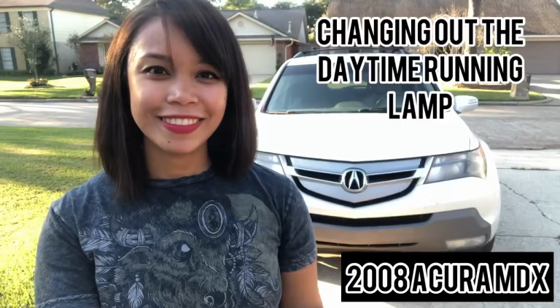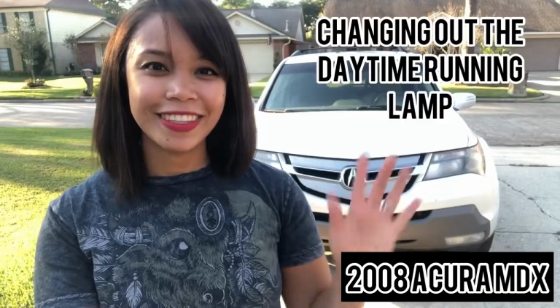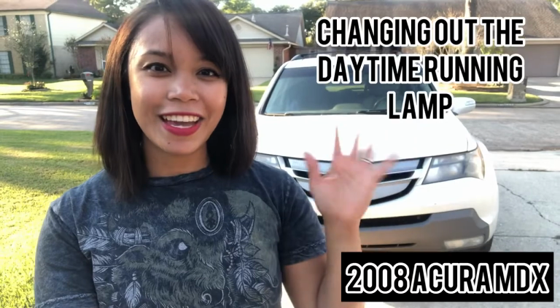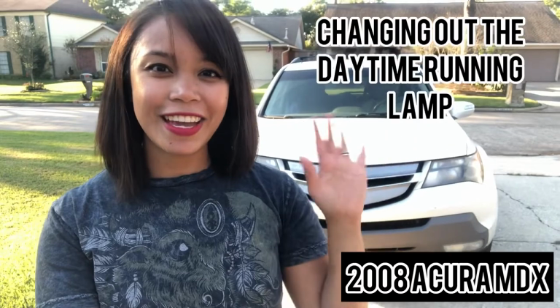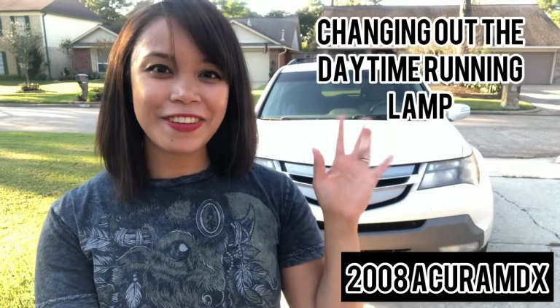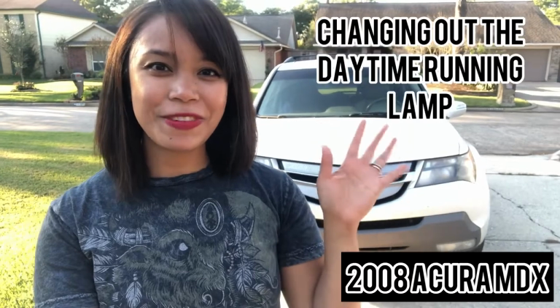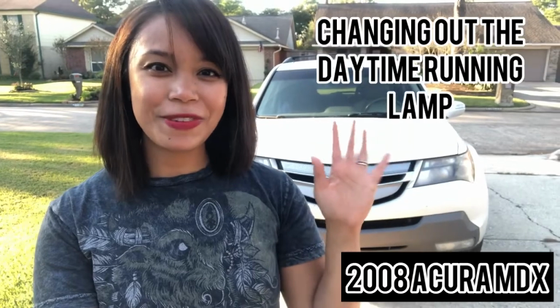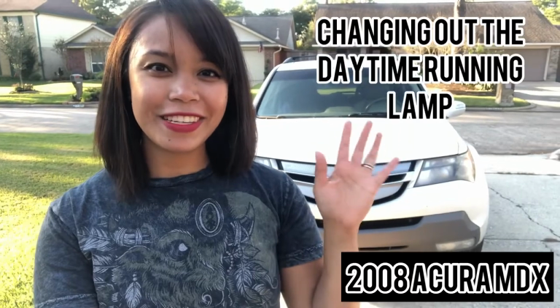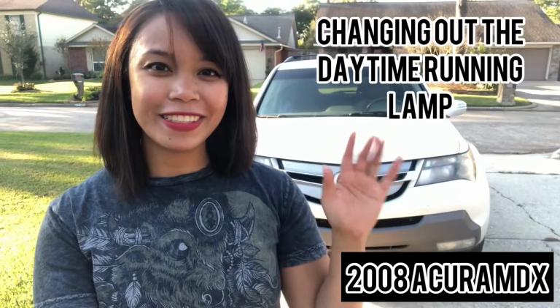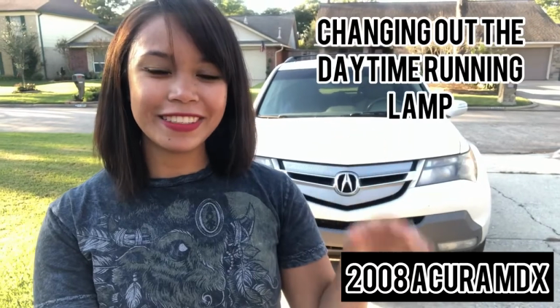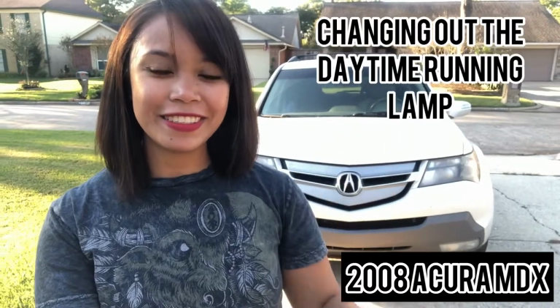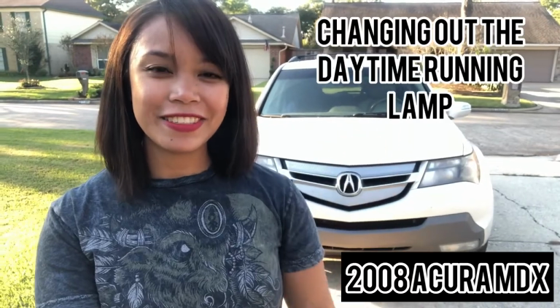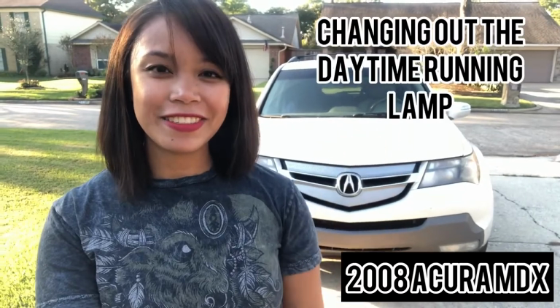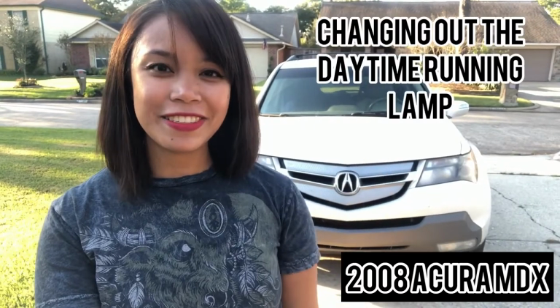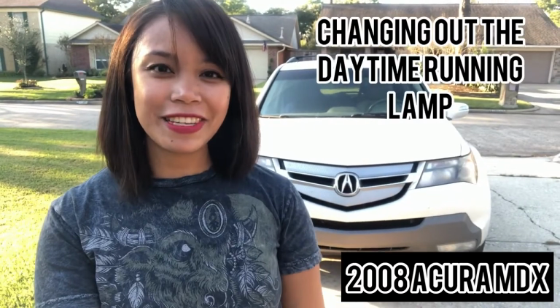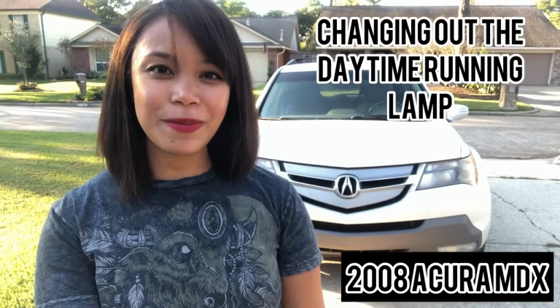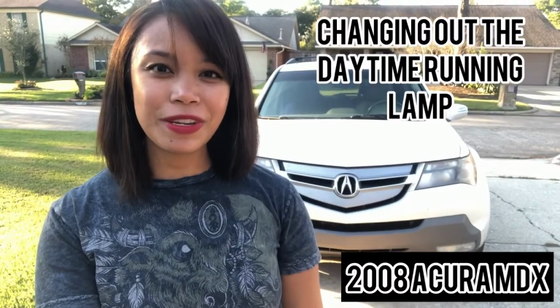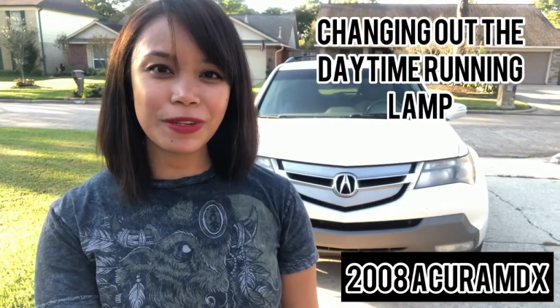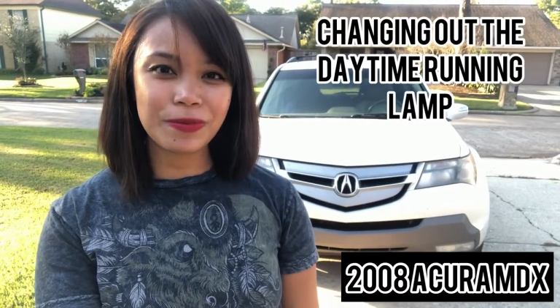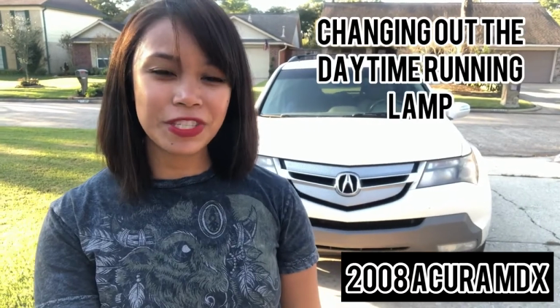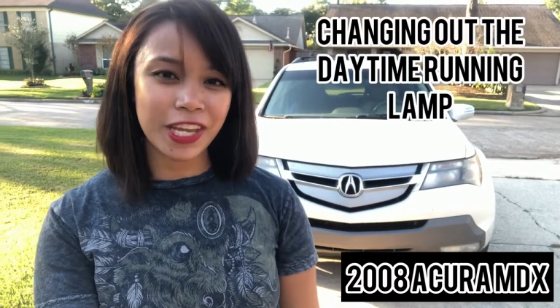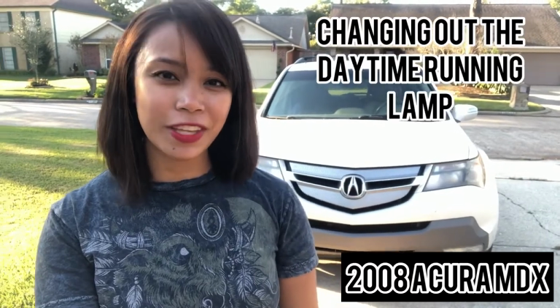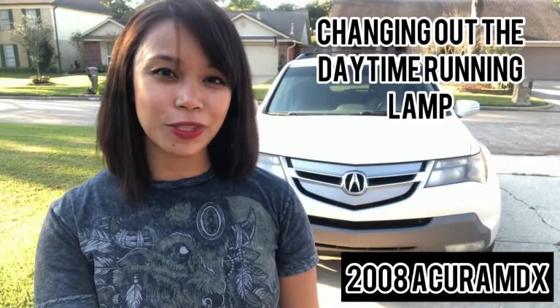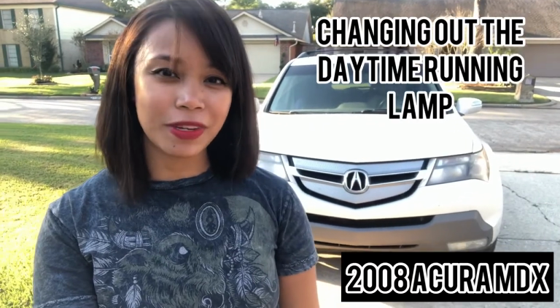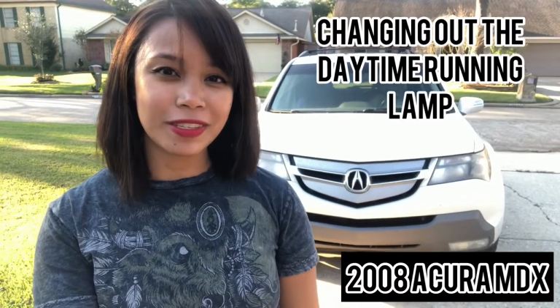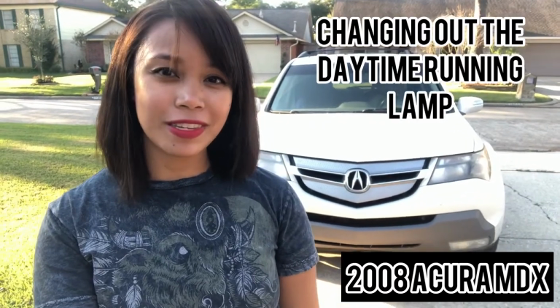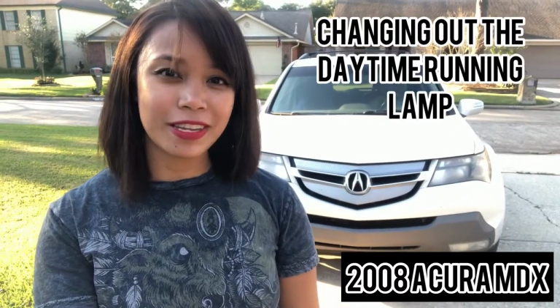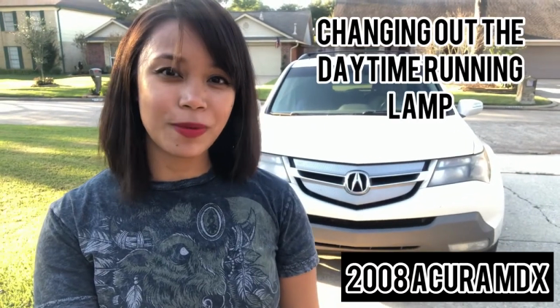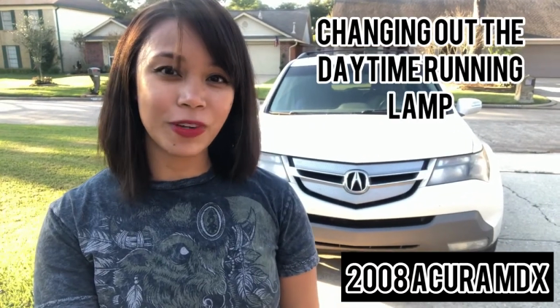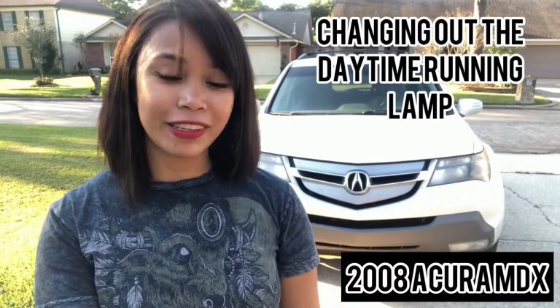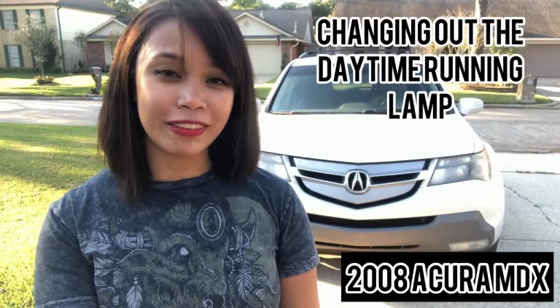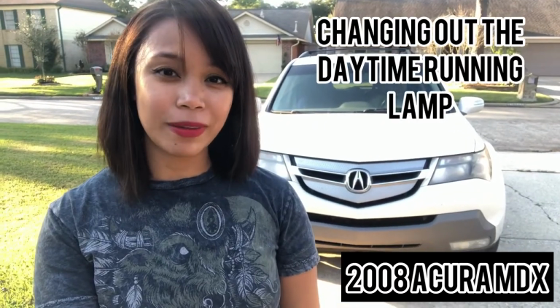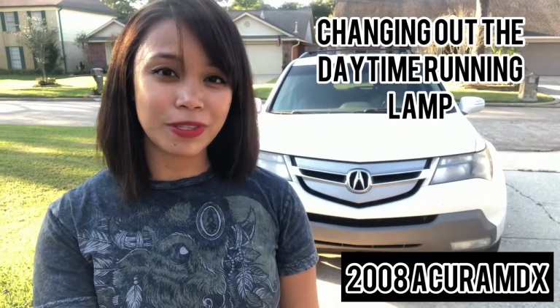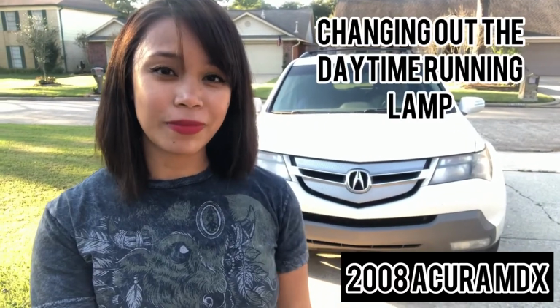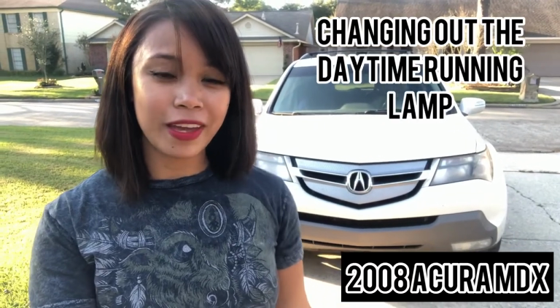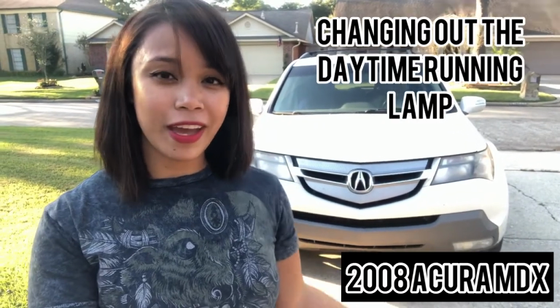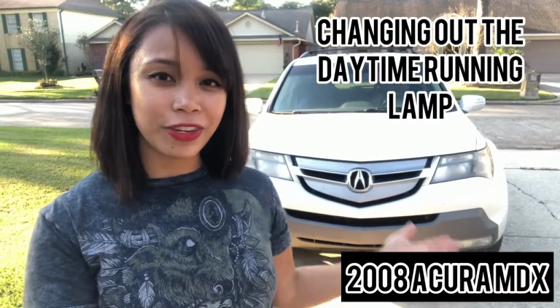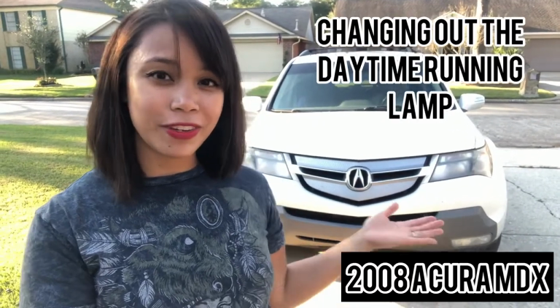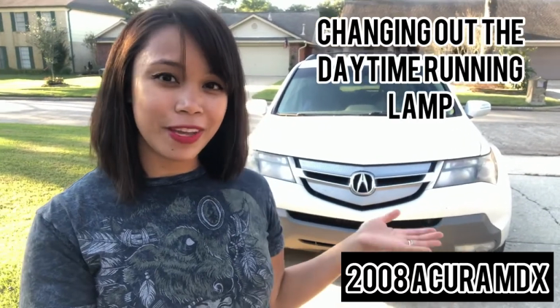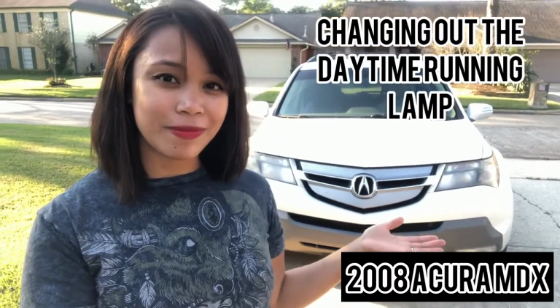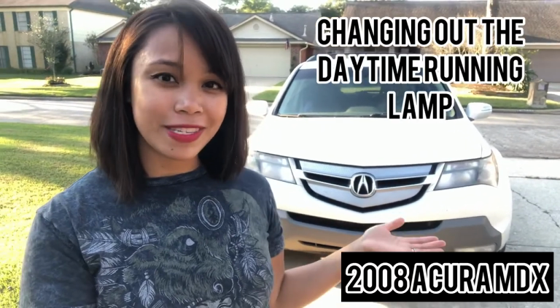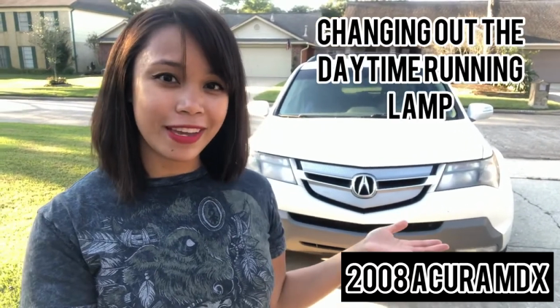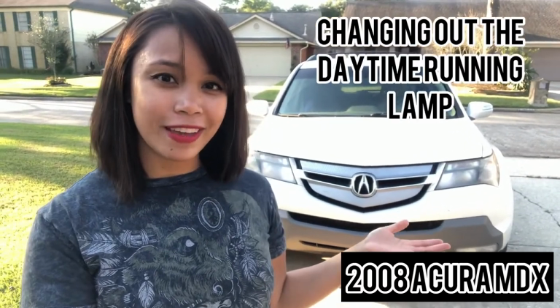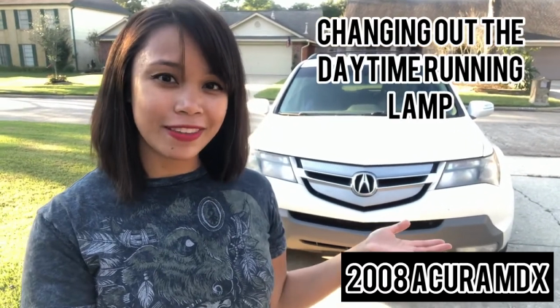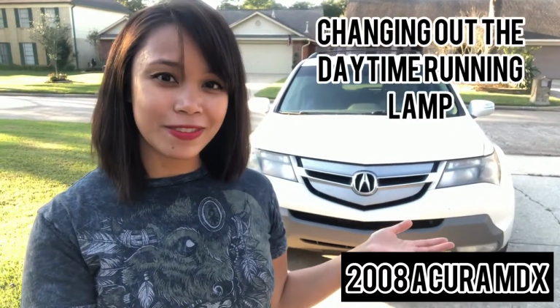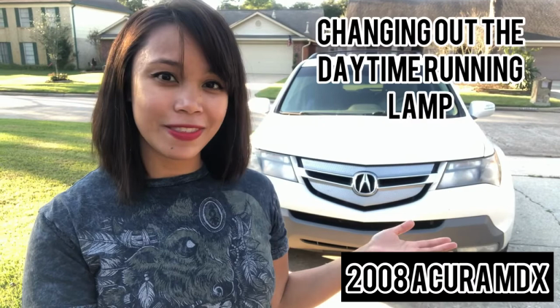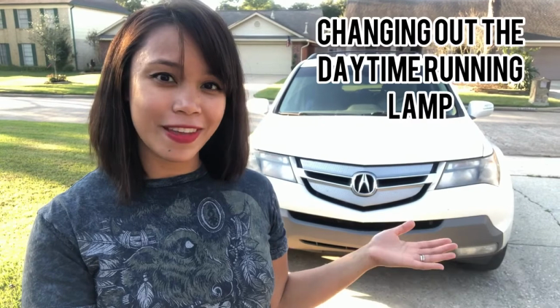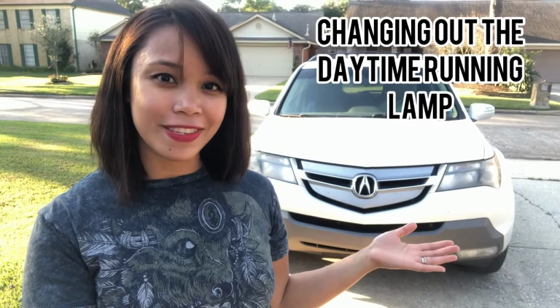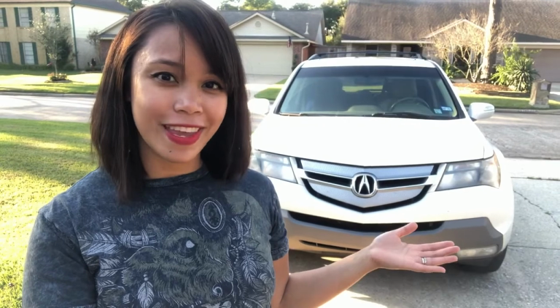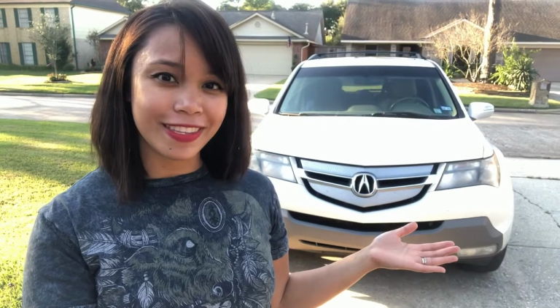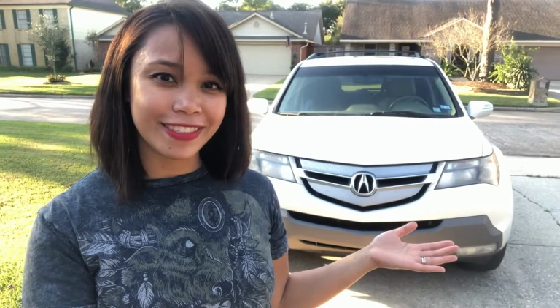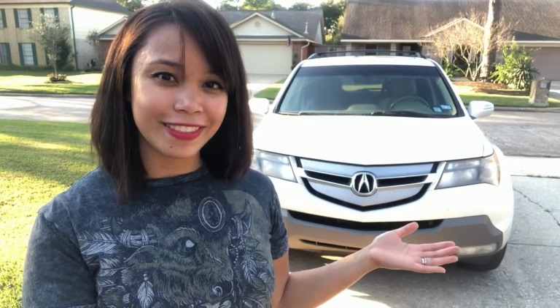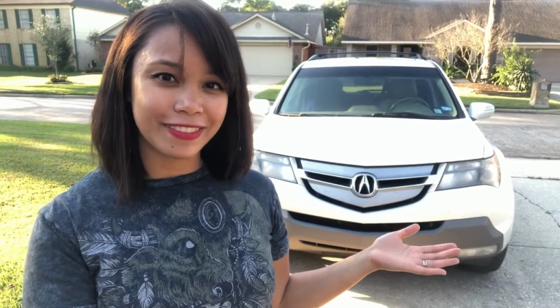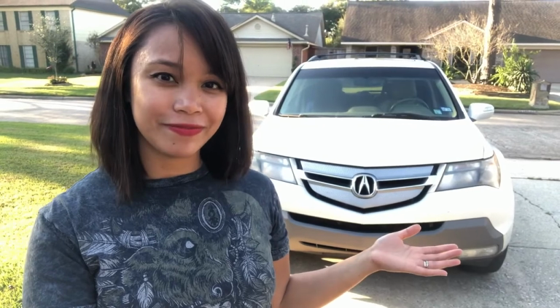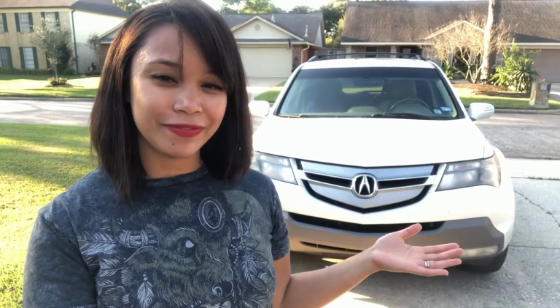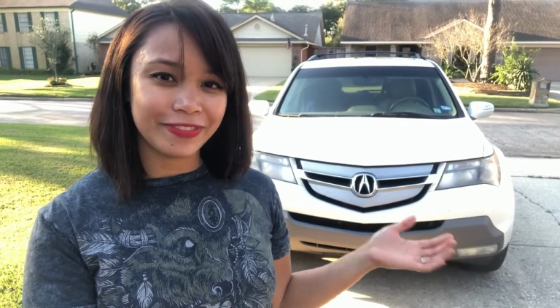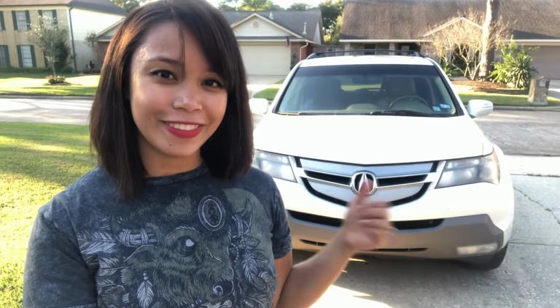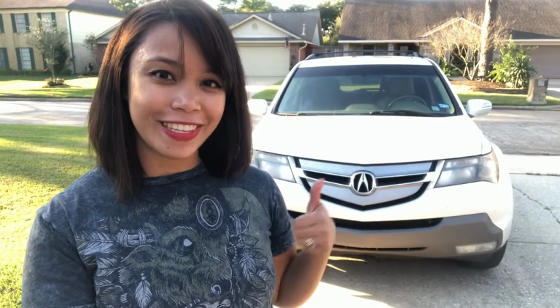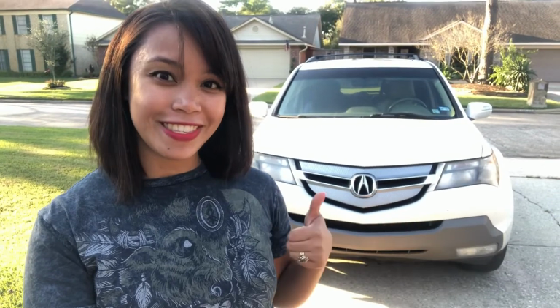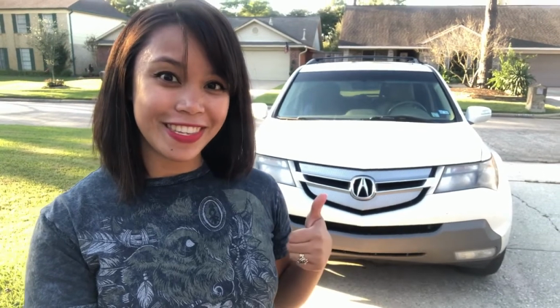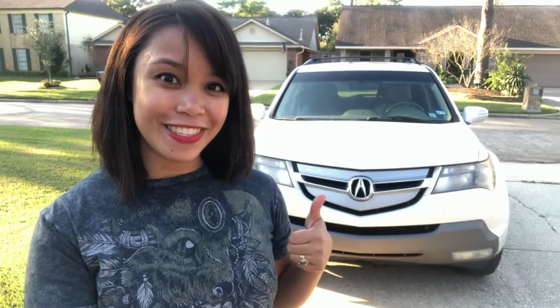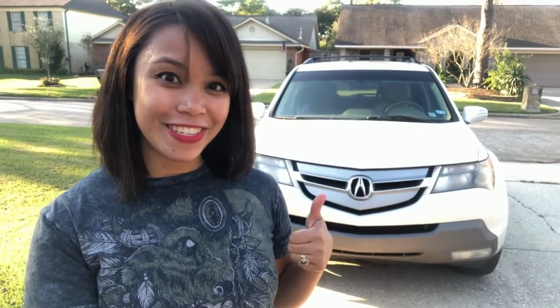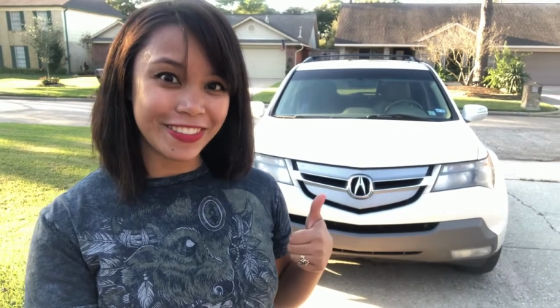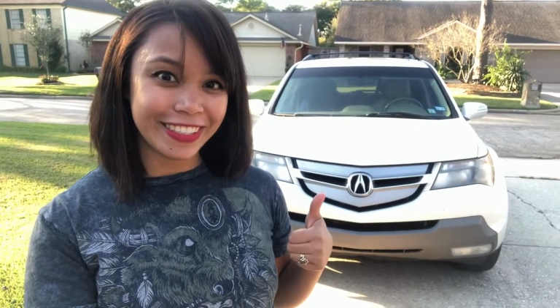Hi everyone! Today we're going to change the daytime running lamp on my Acura MDX 2008. Let's get to it!